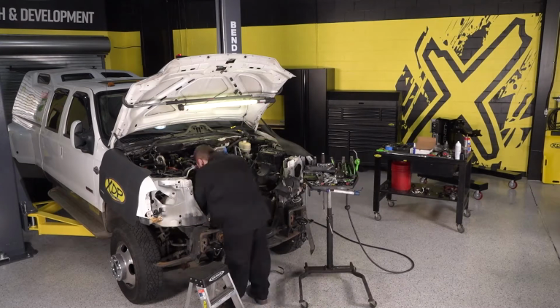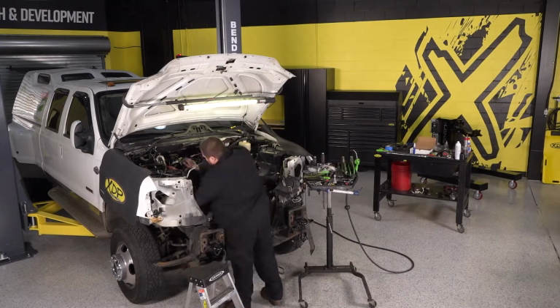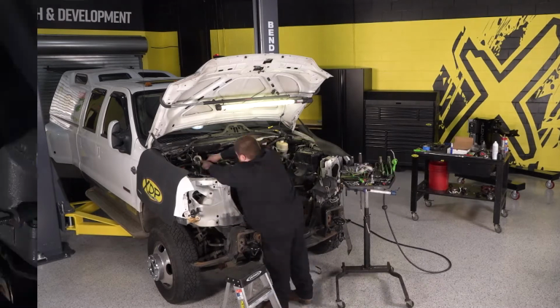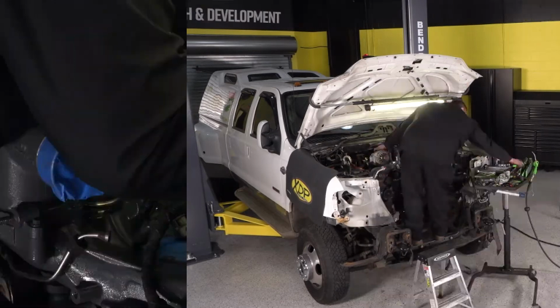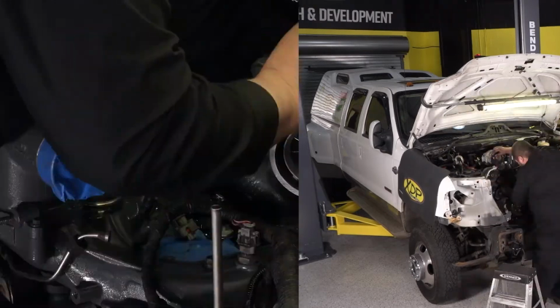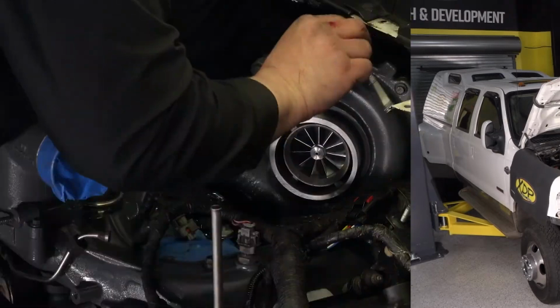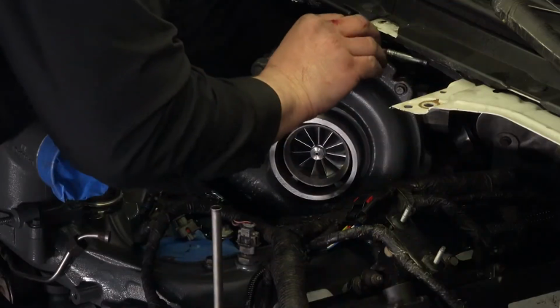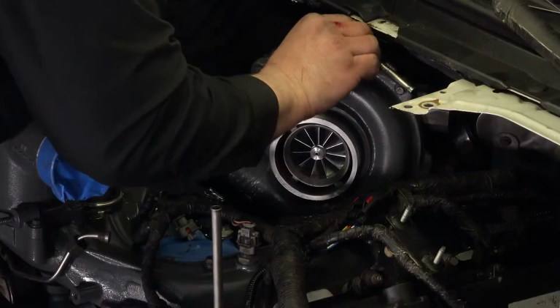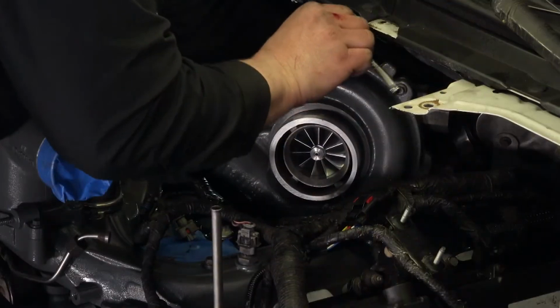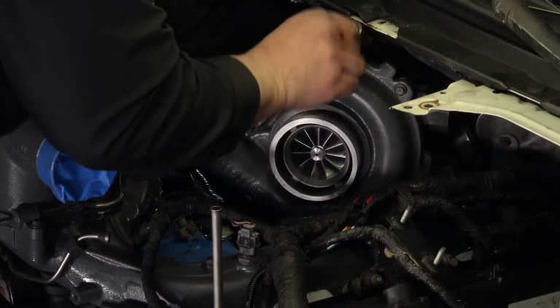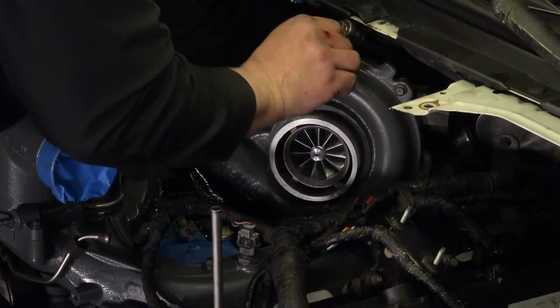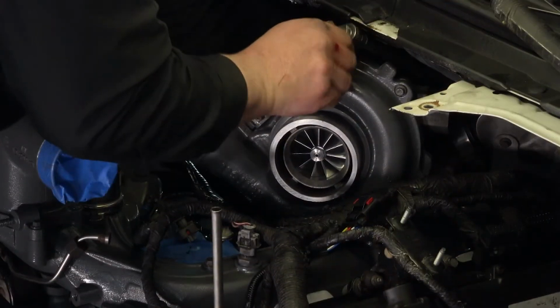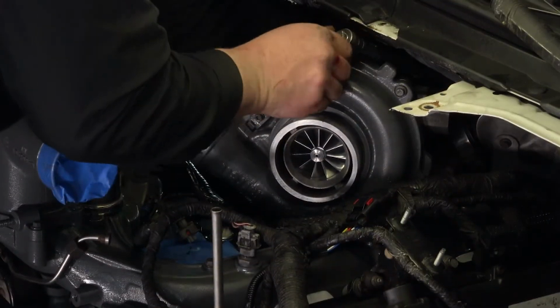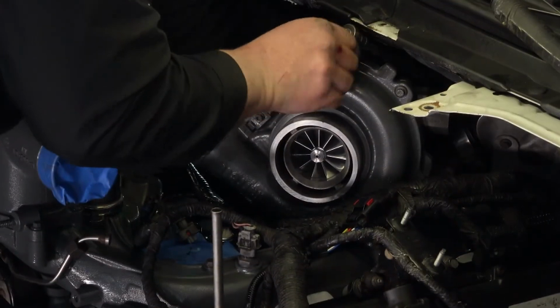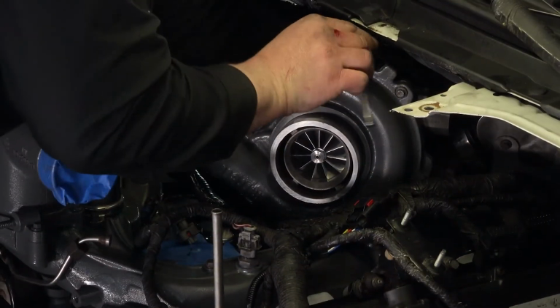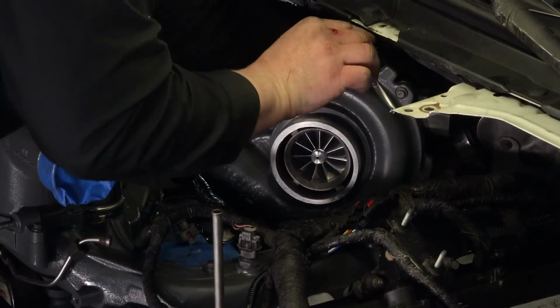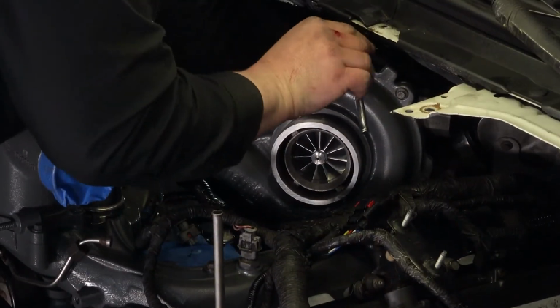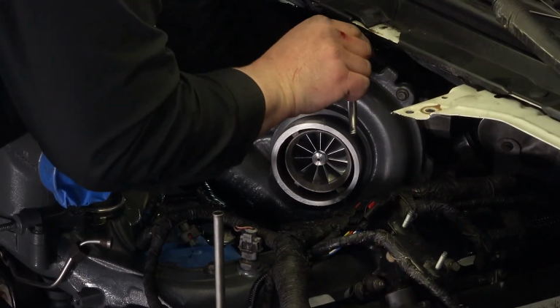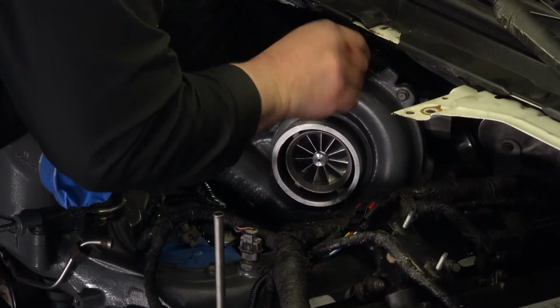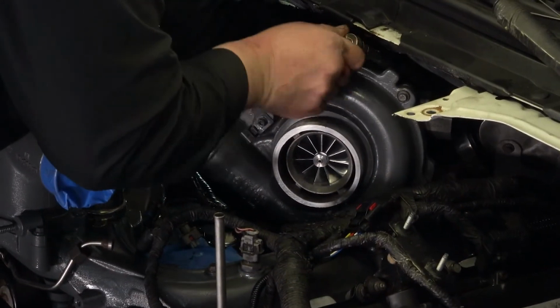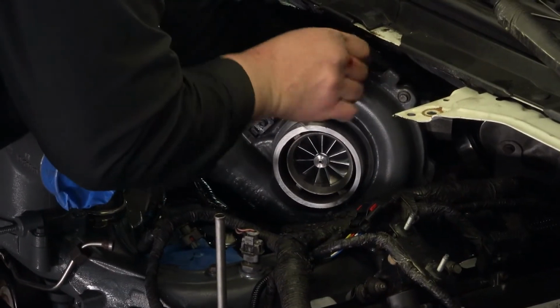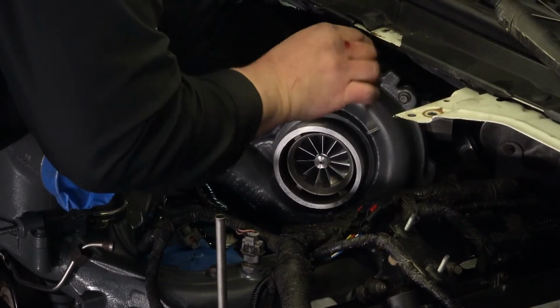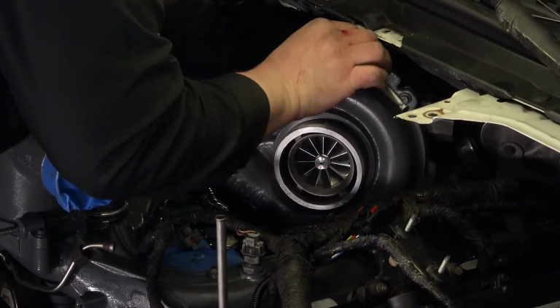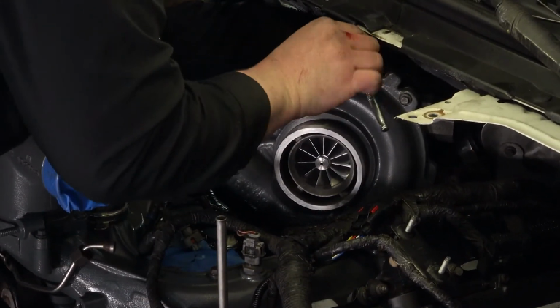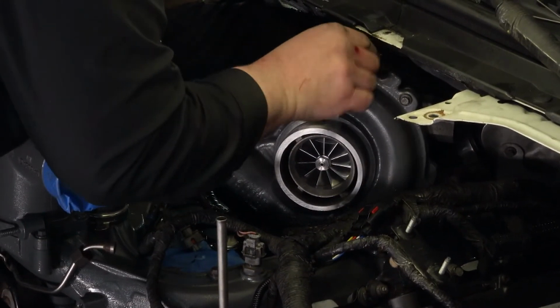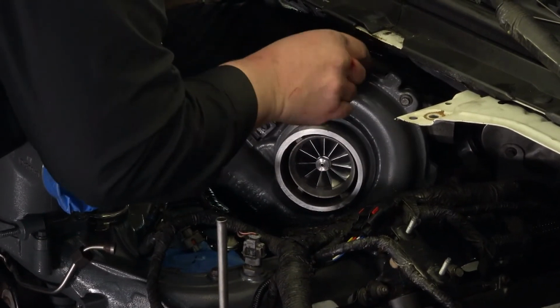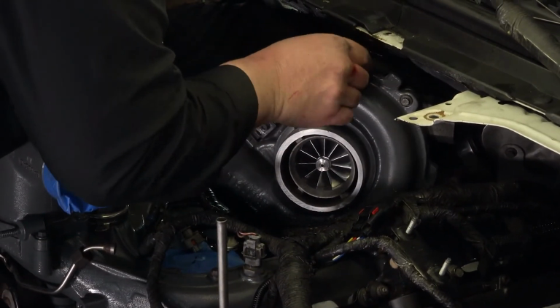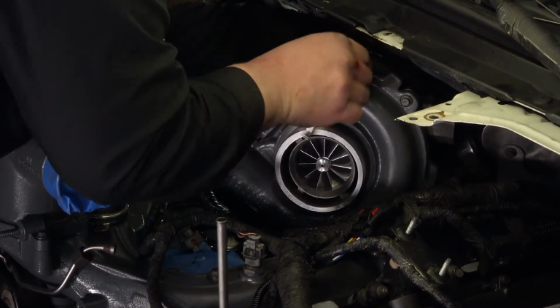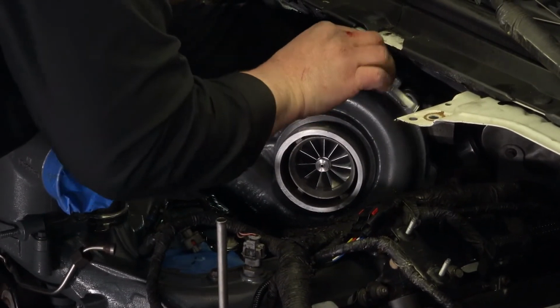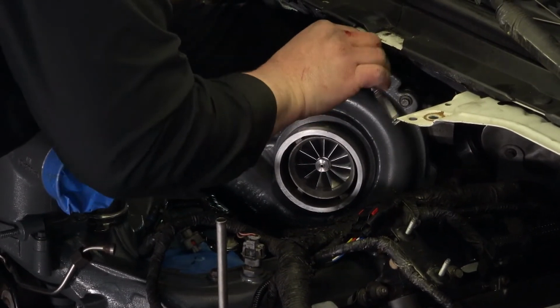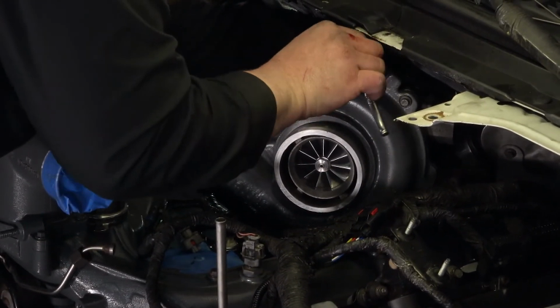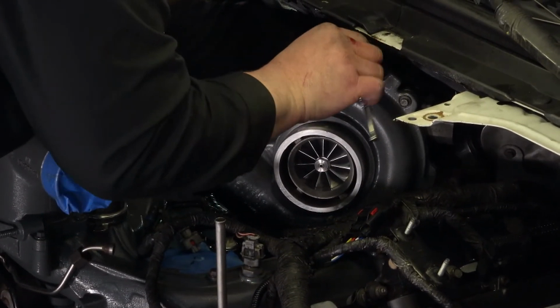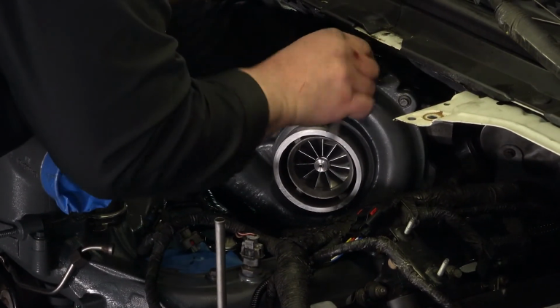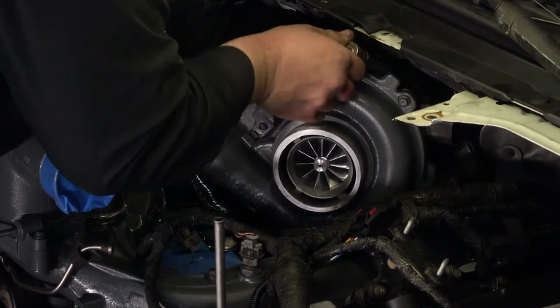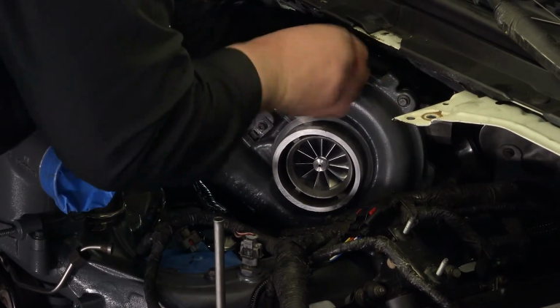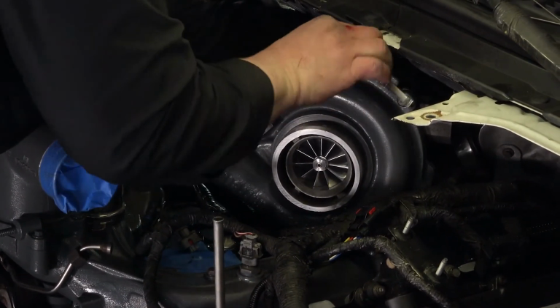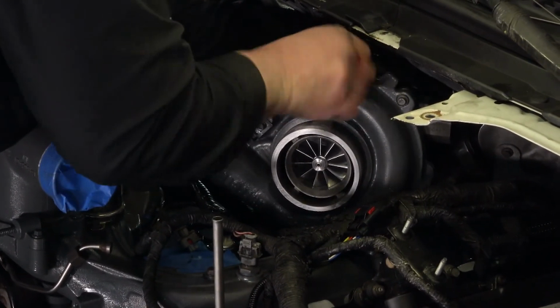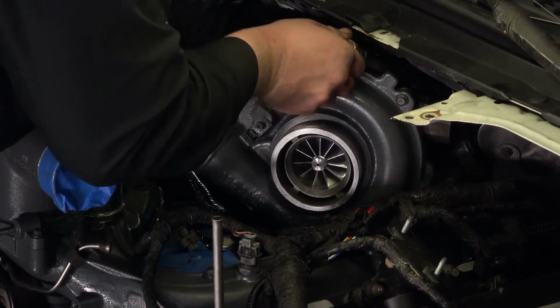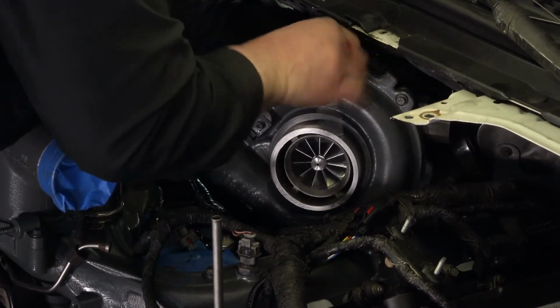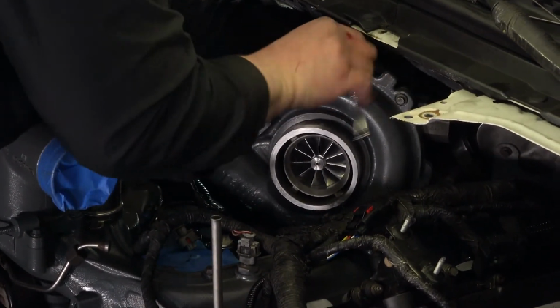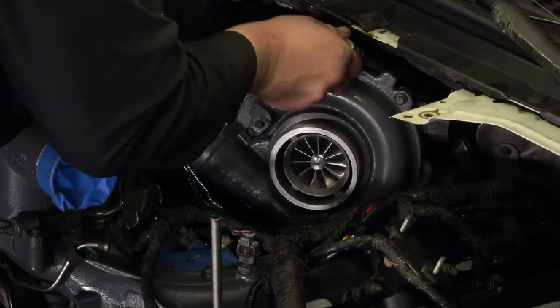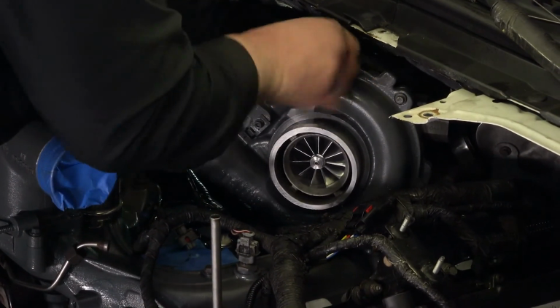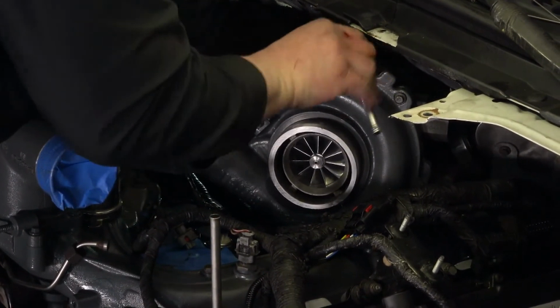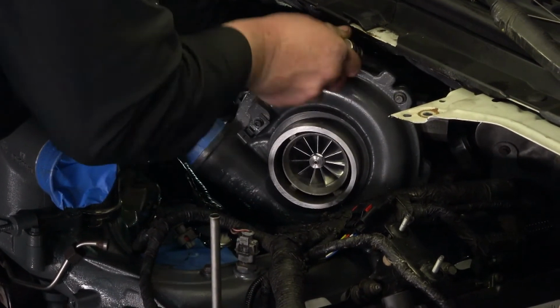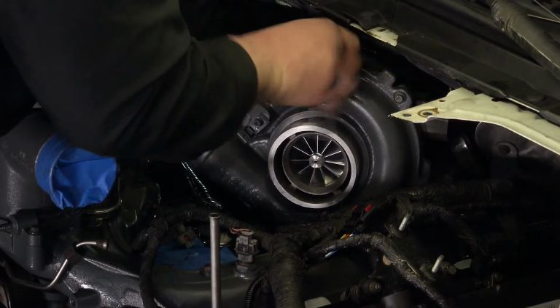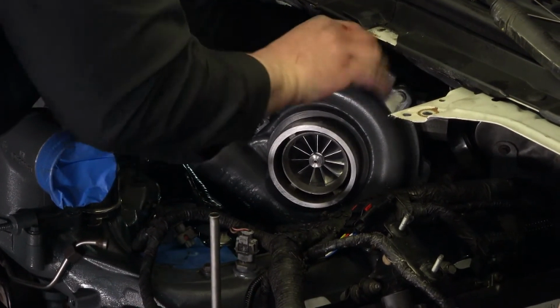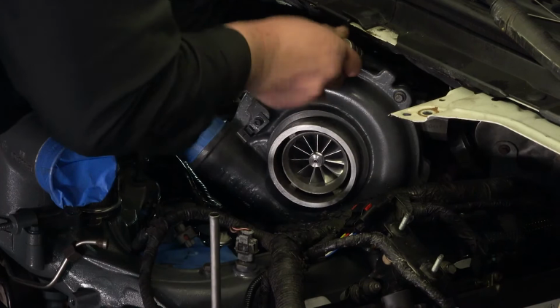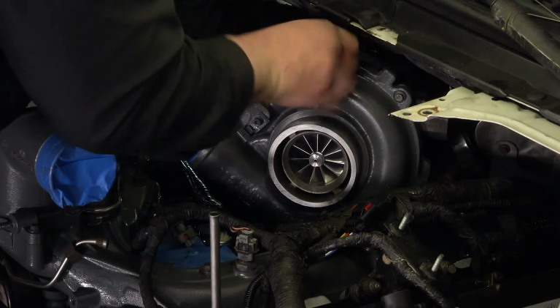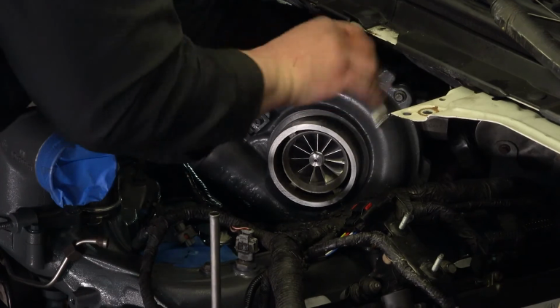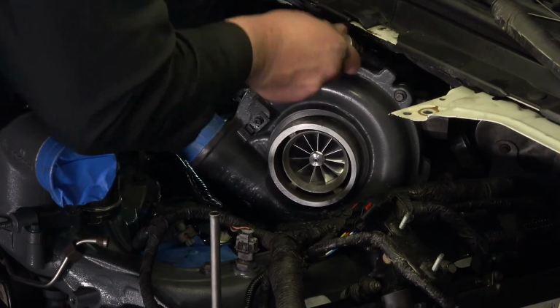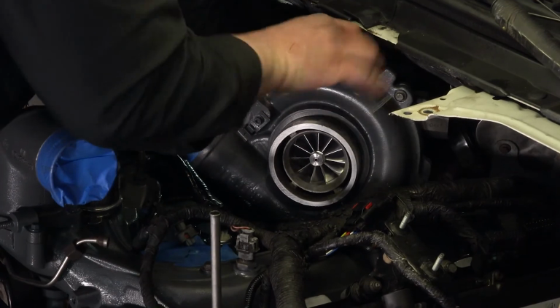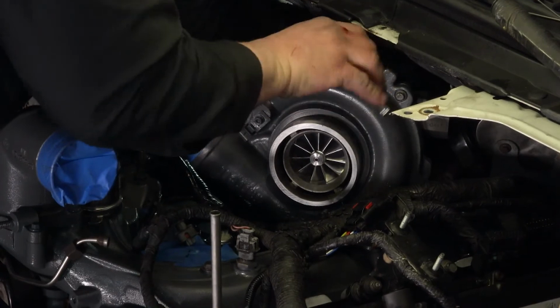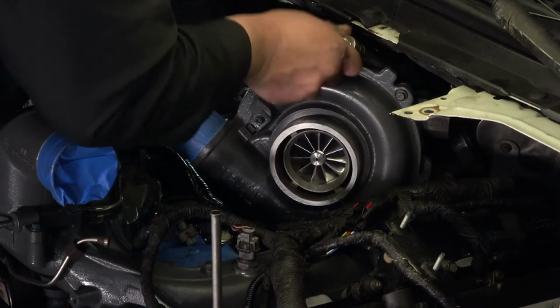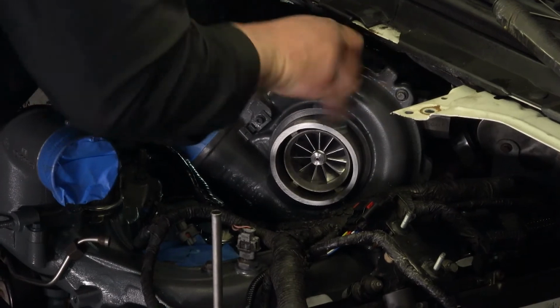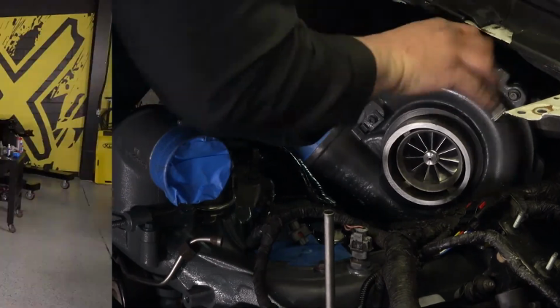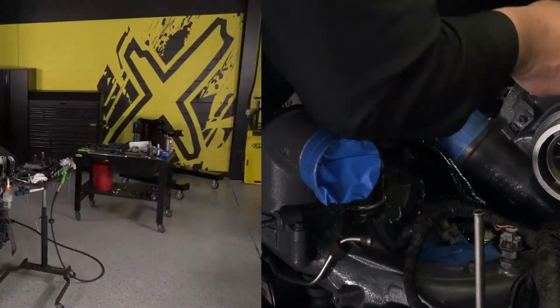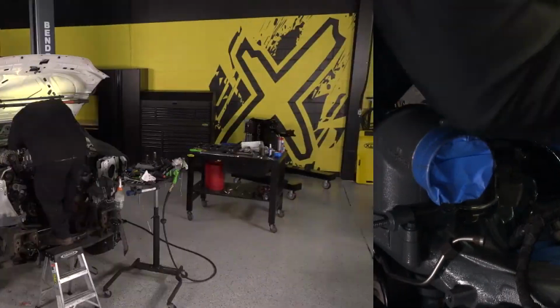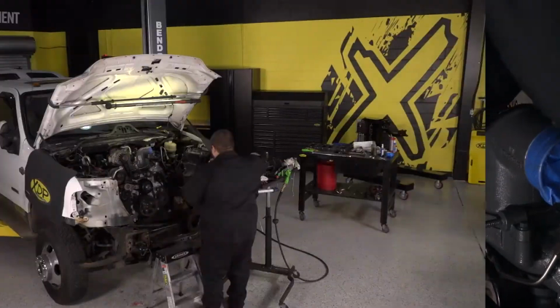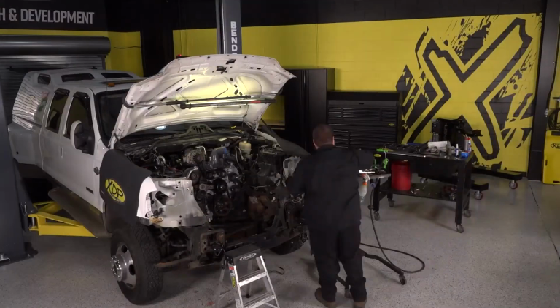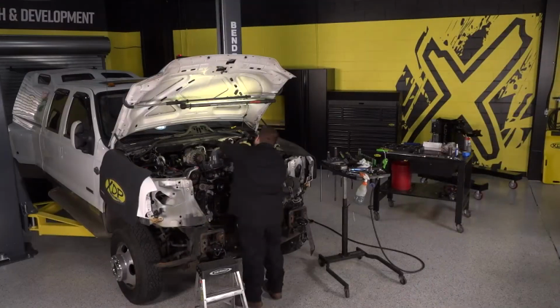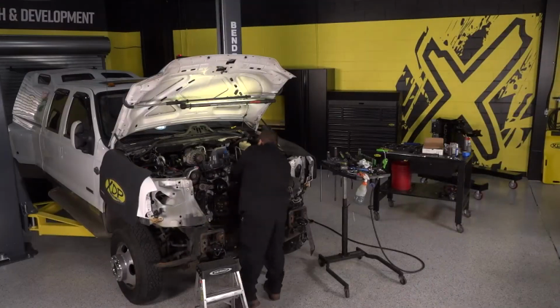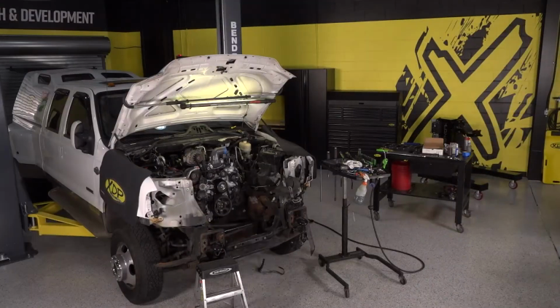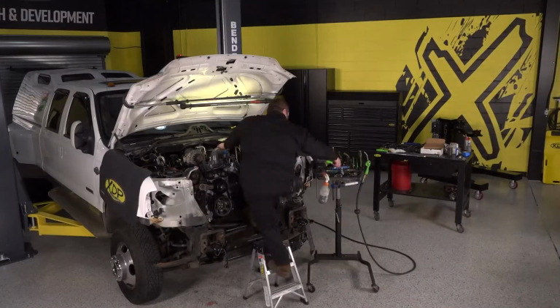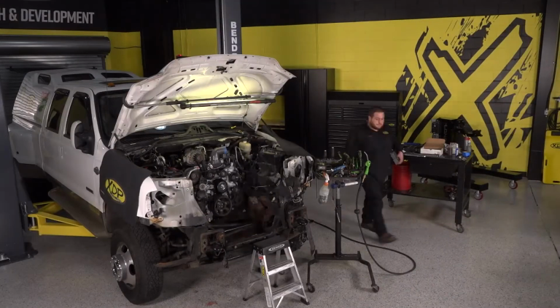To avoid exhaust leaks, verify that all mating surfaces are properly seated and there are no gaps before tightening the V-band clamps.